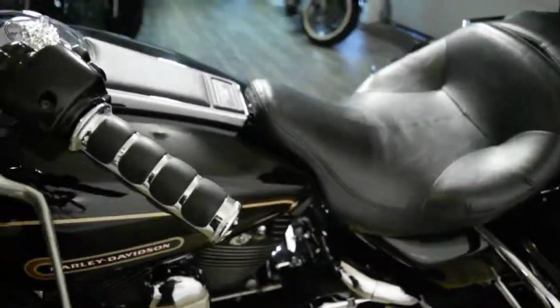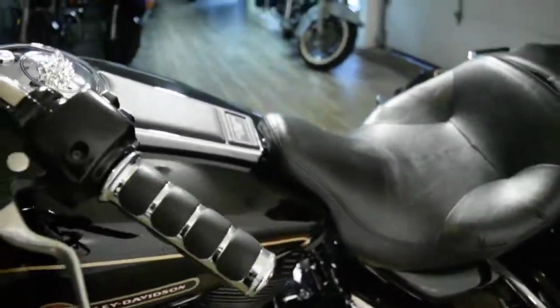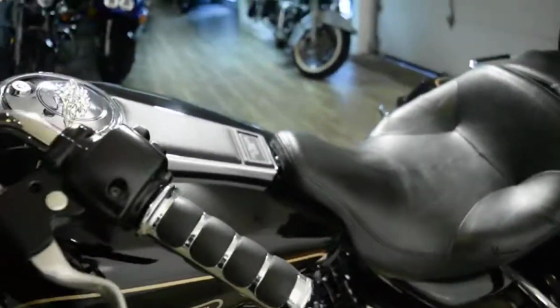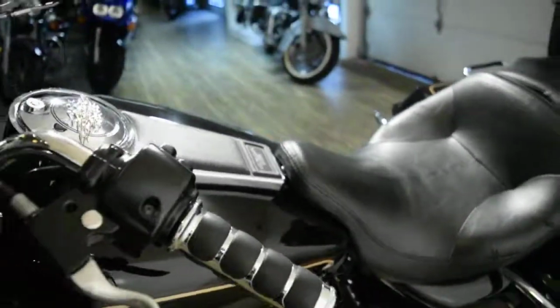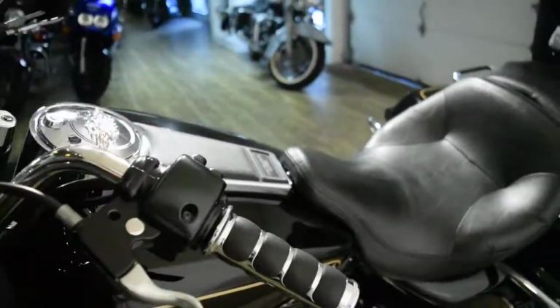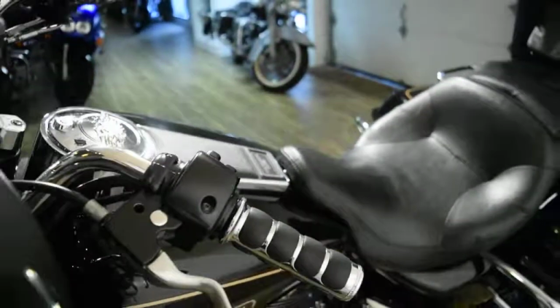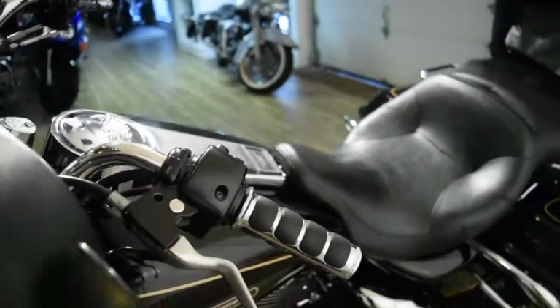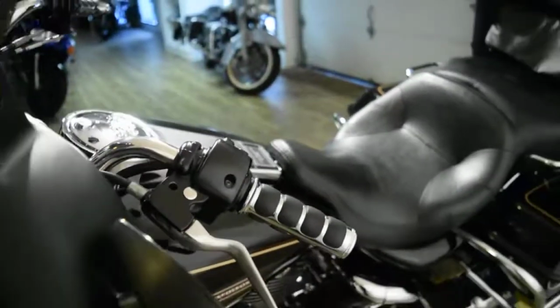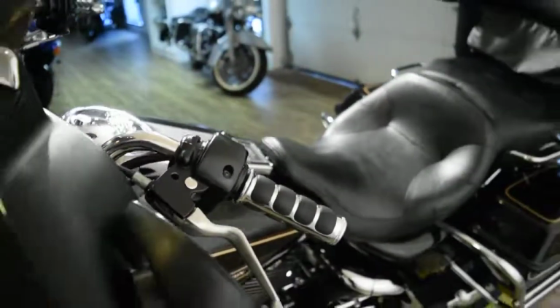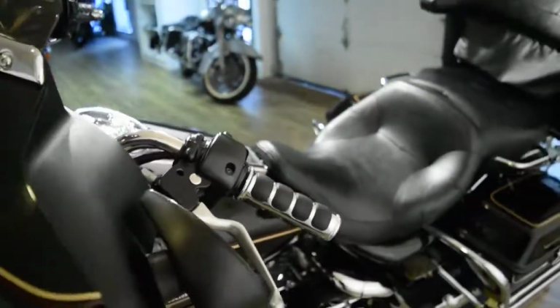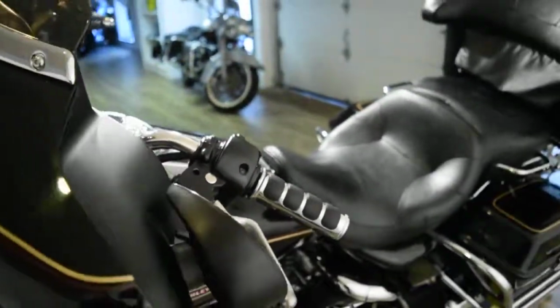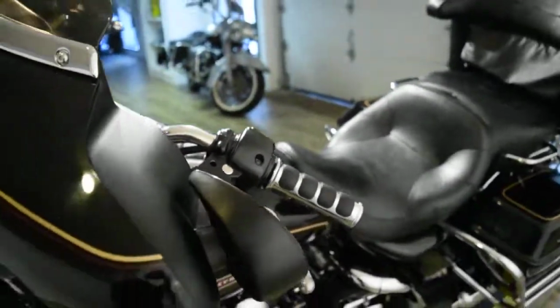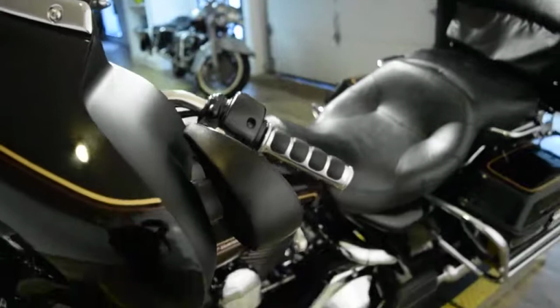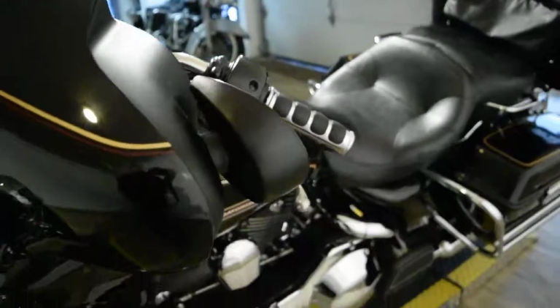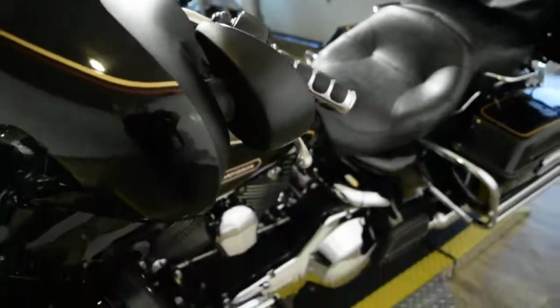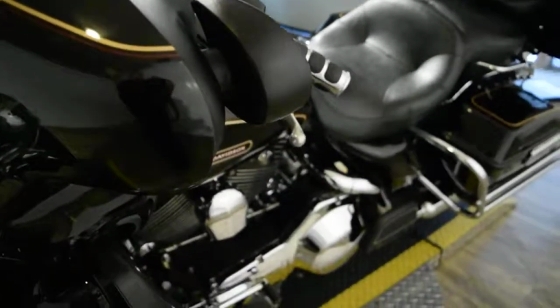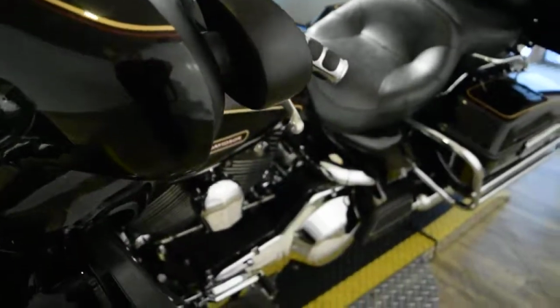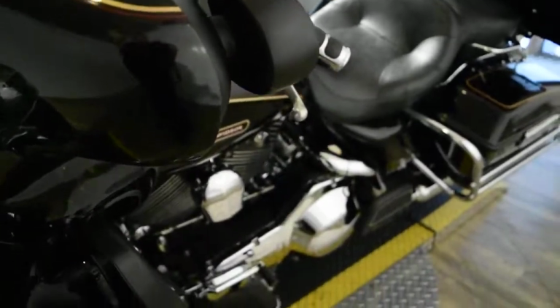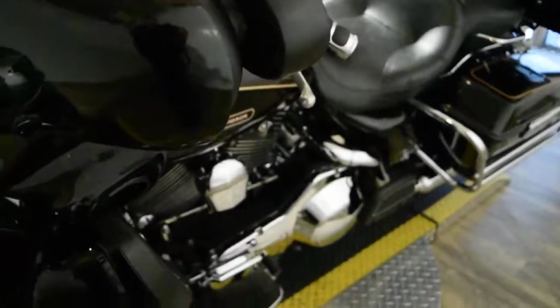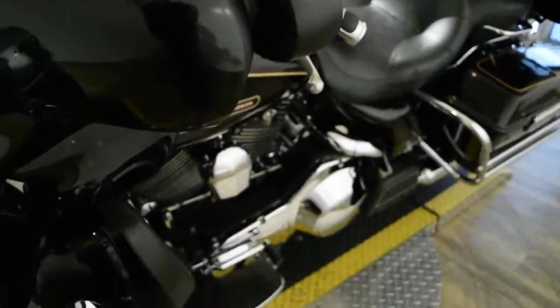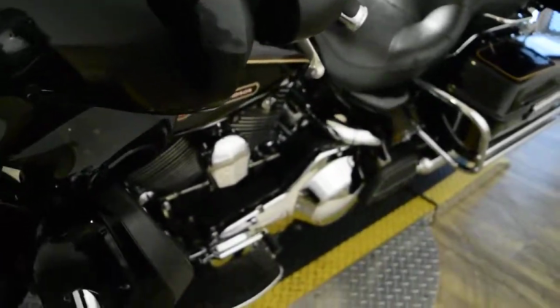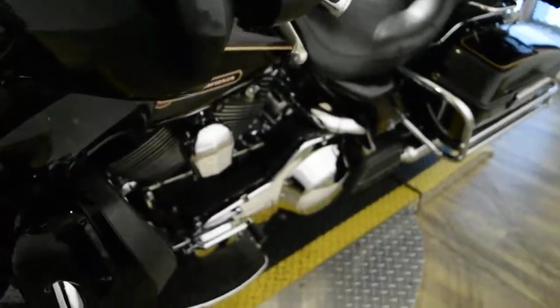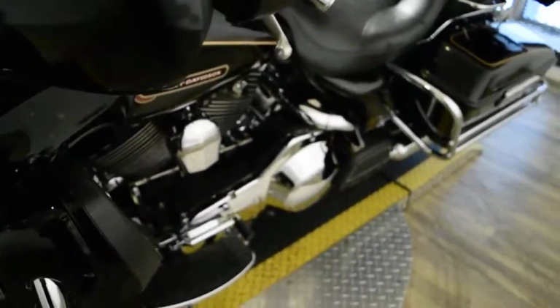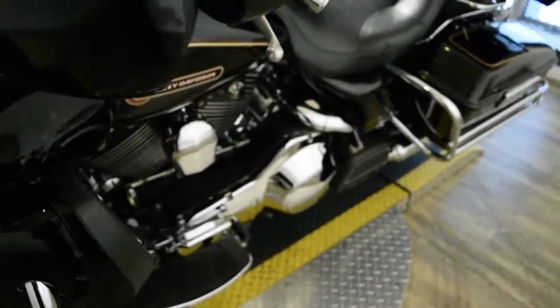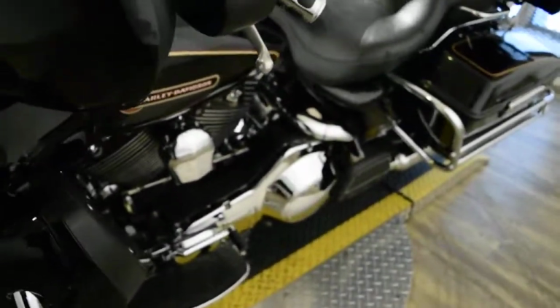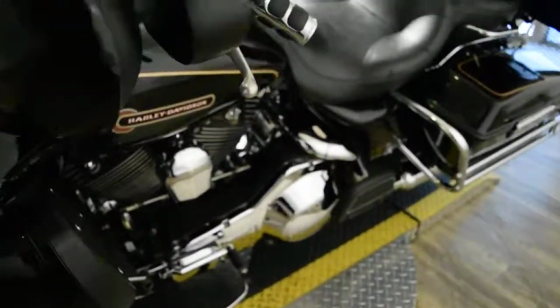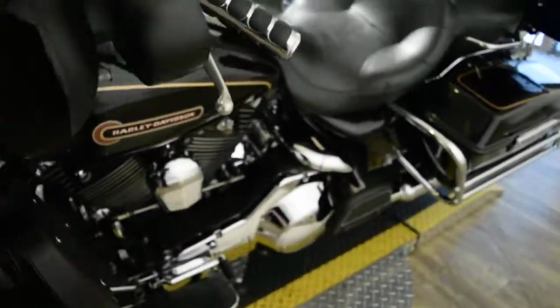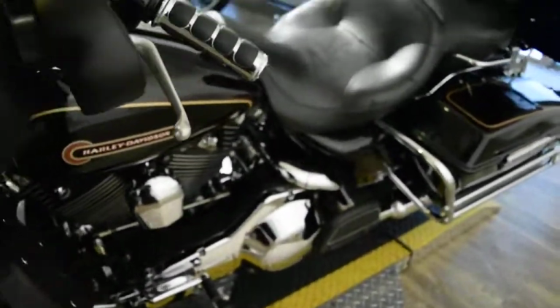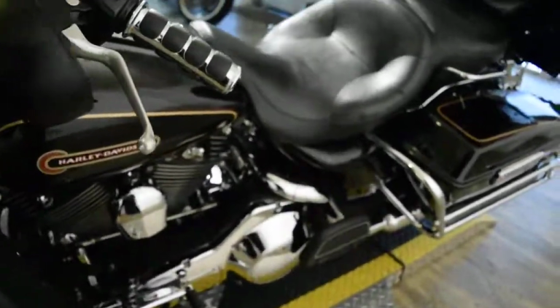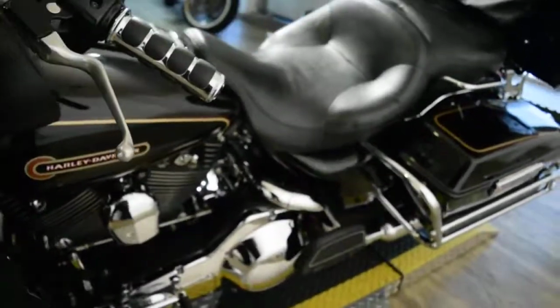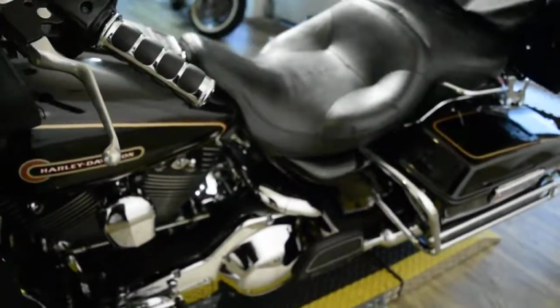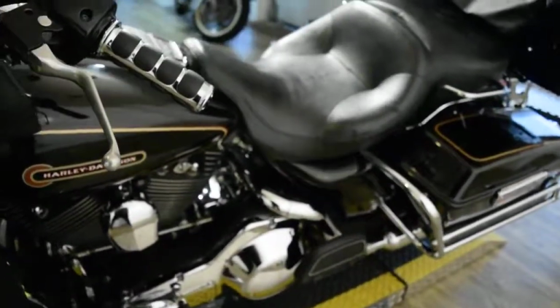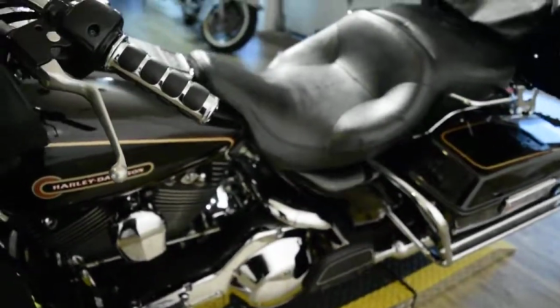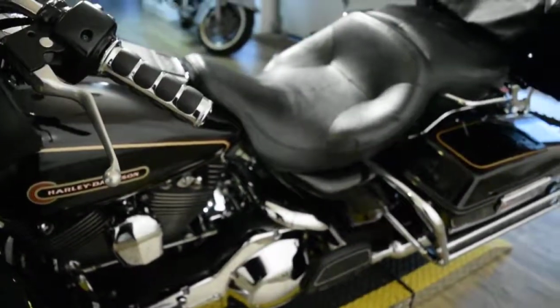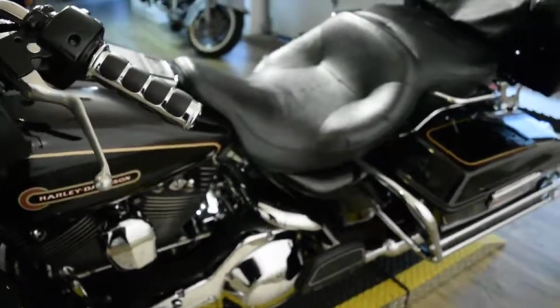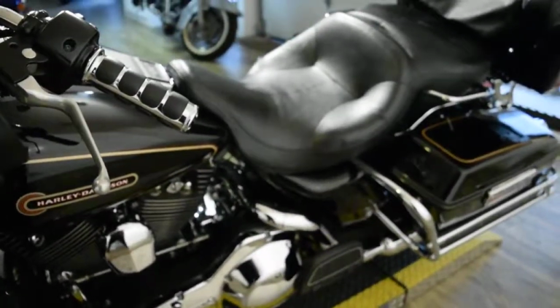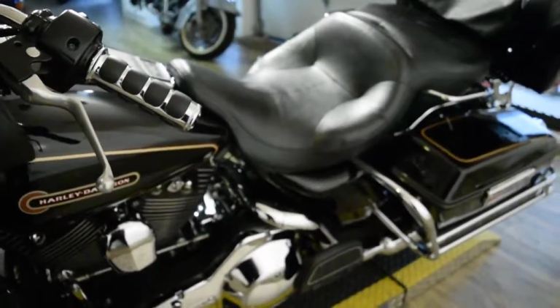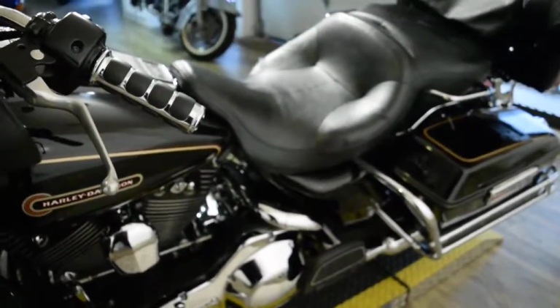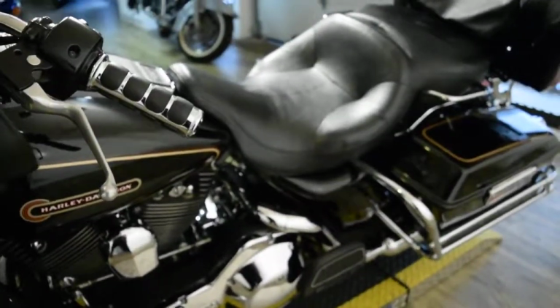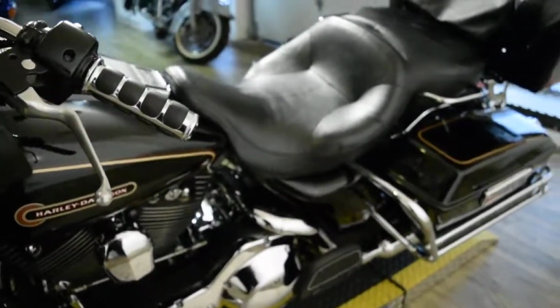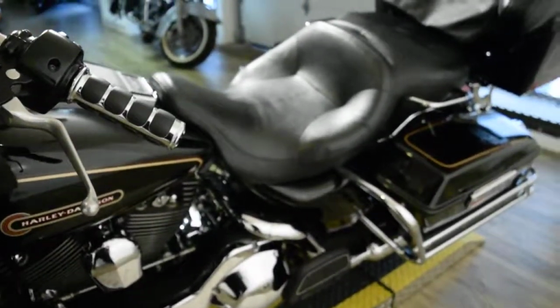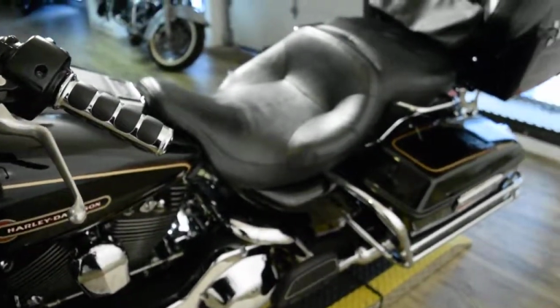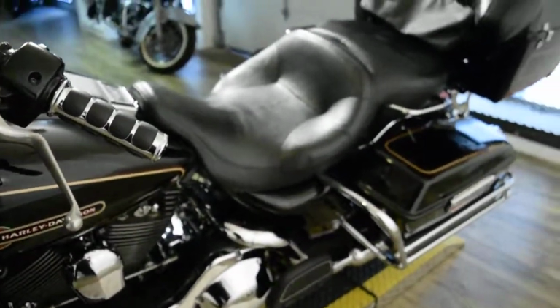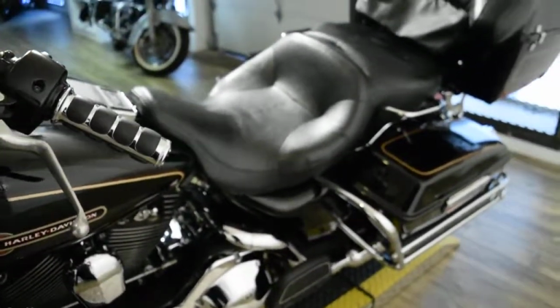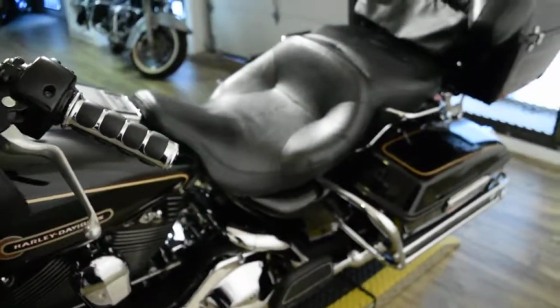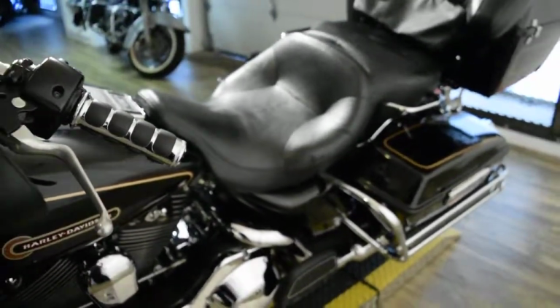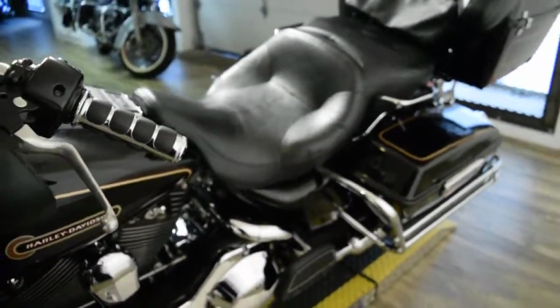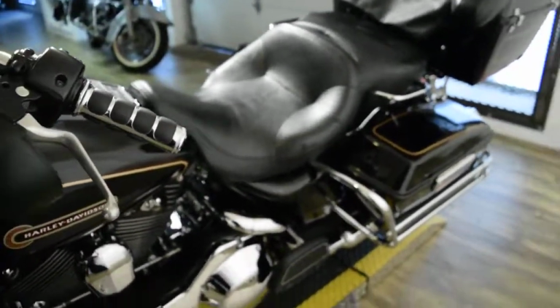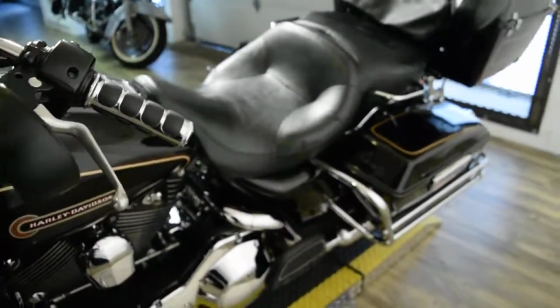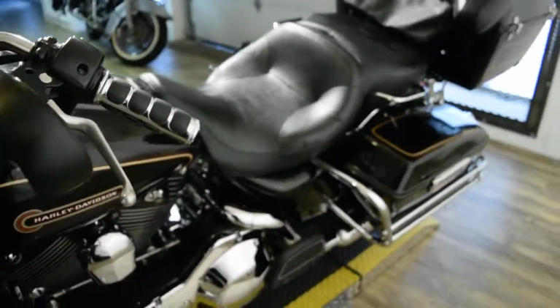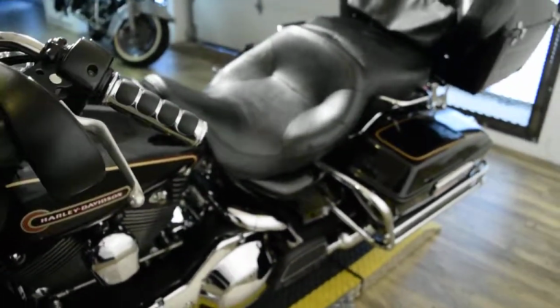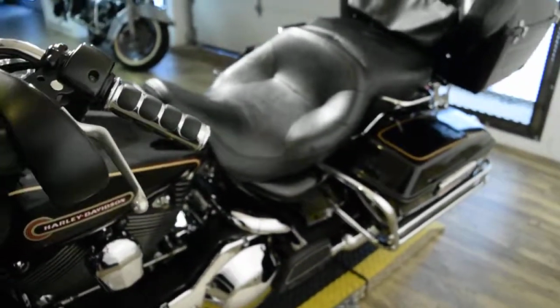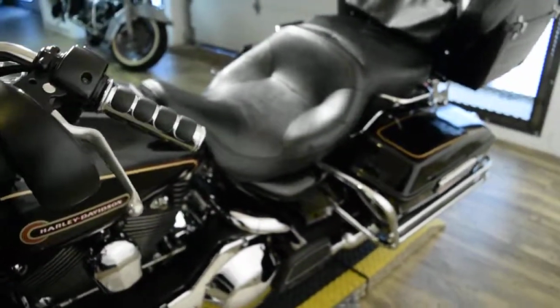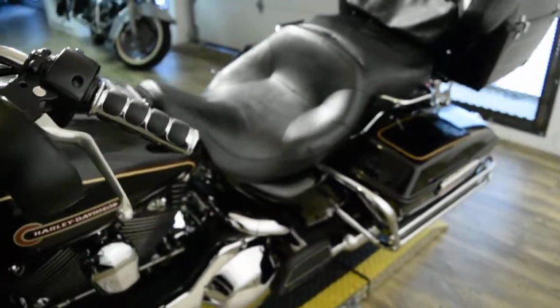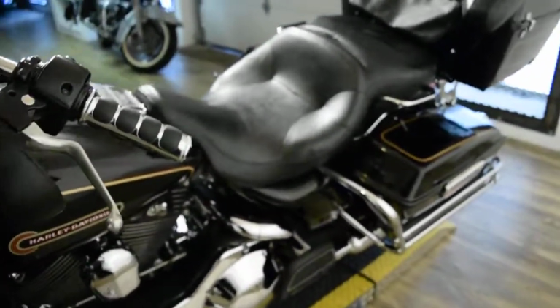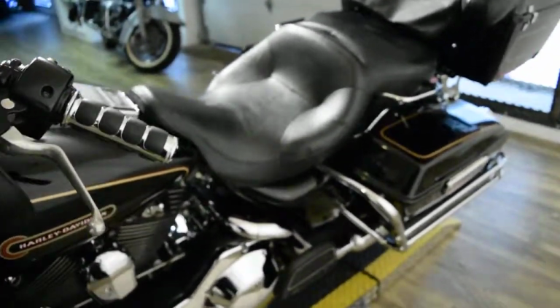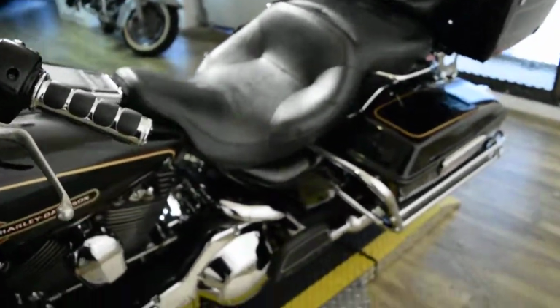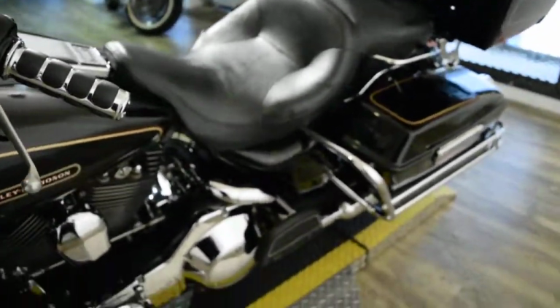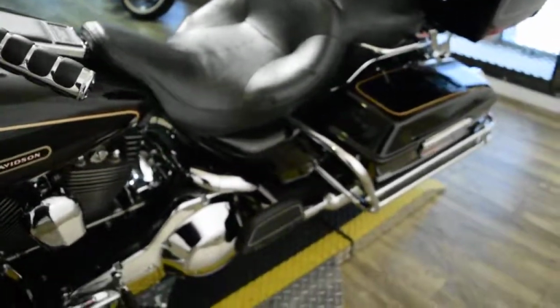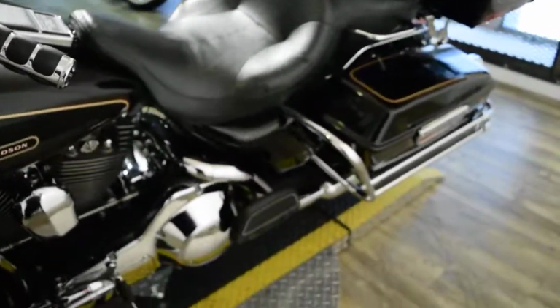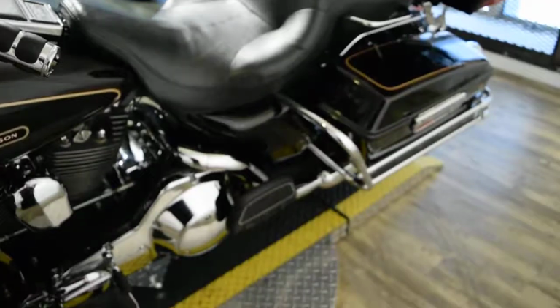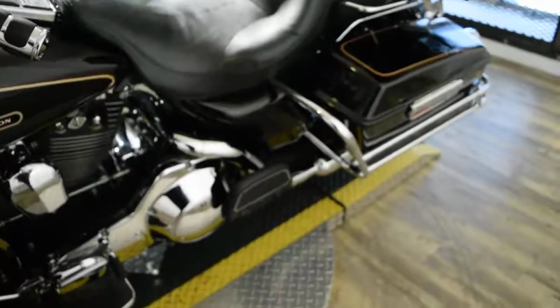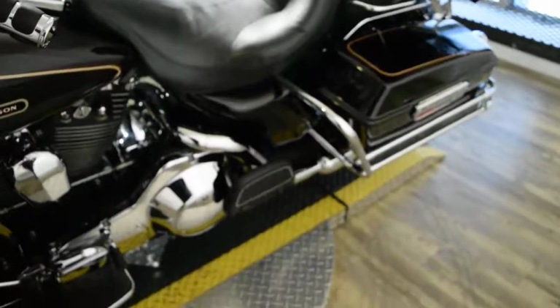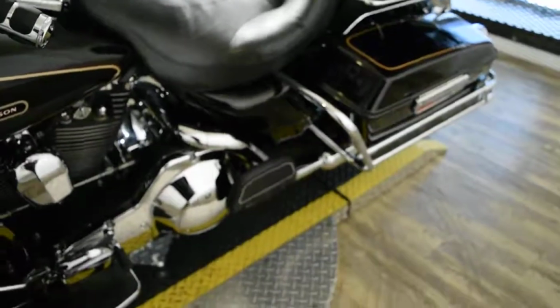This bike has been serviced and safety inspected. It does have 60,373 miles on it.